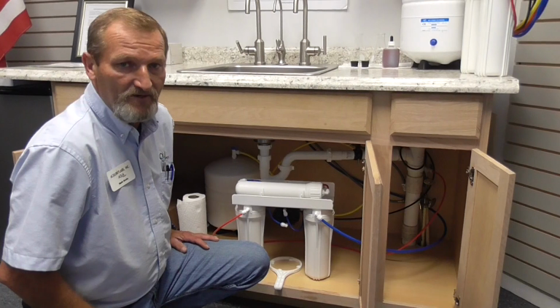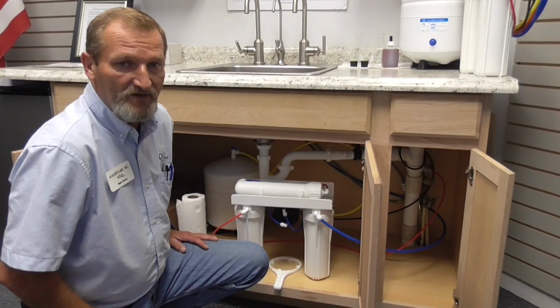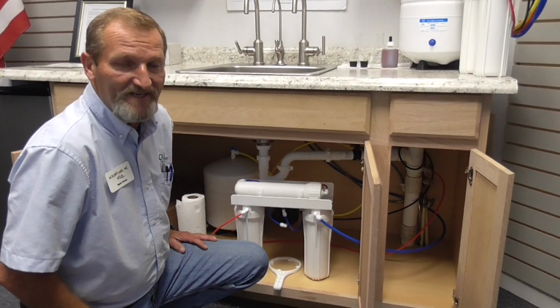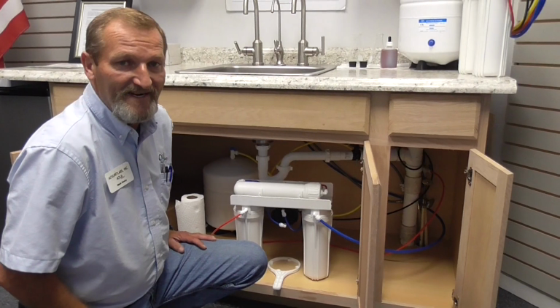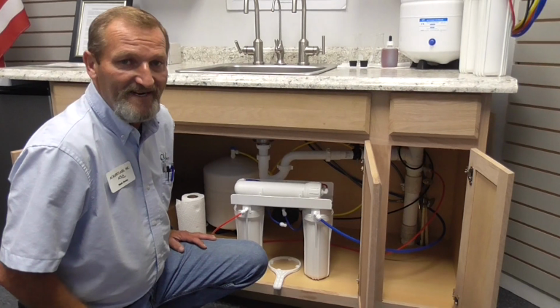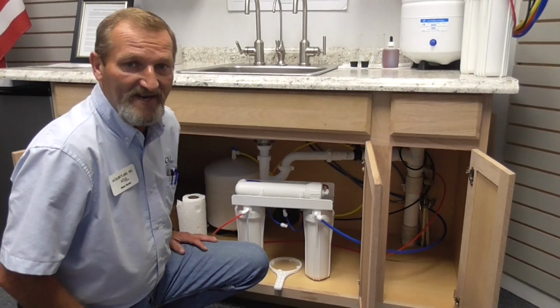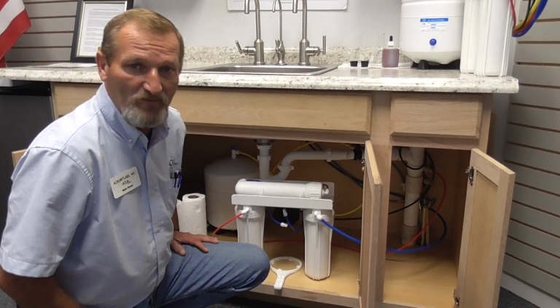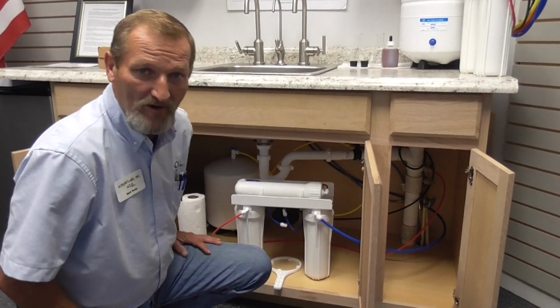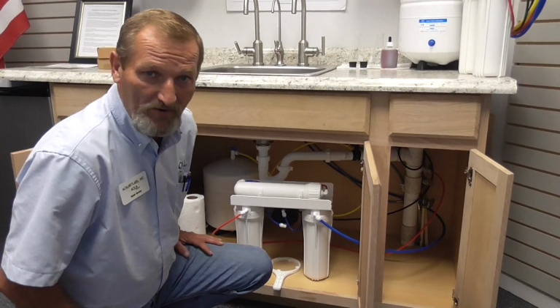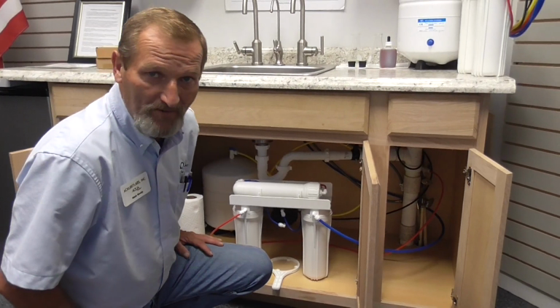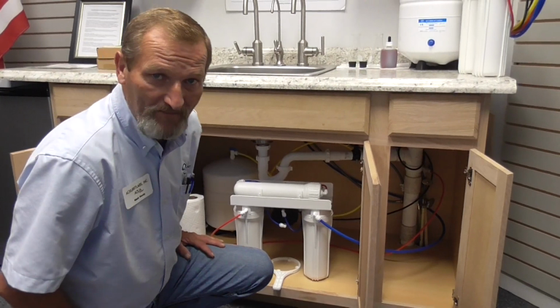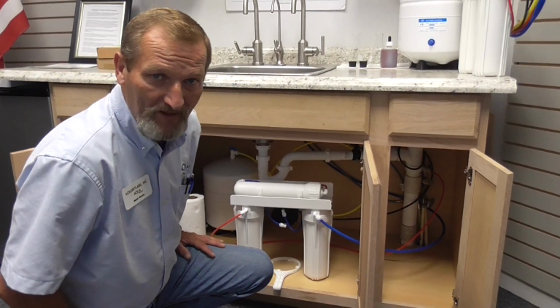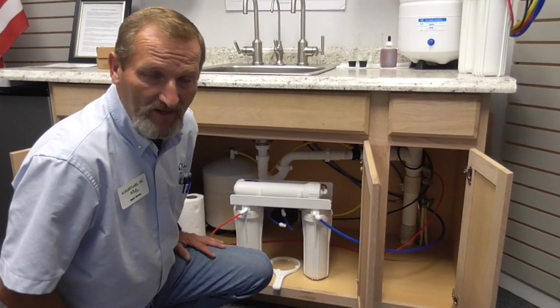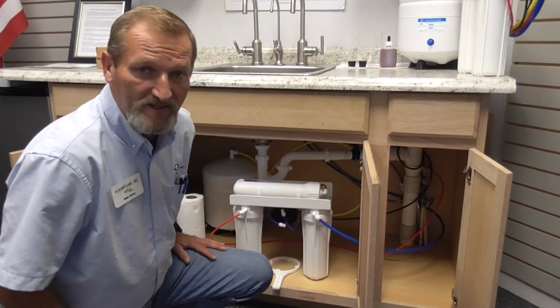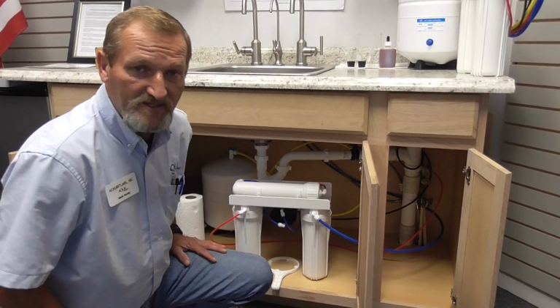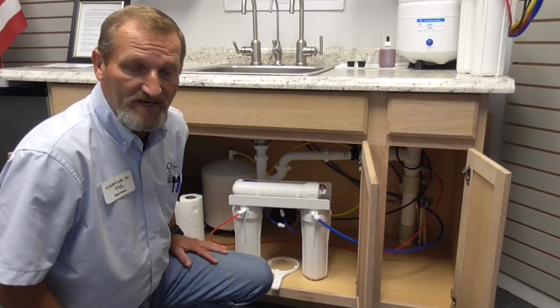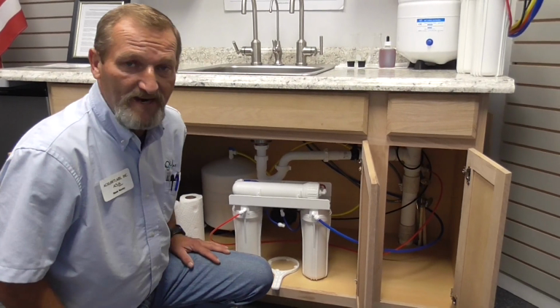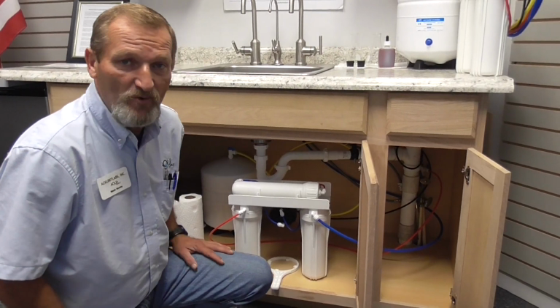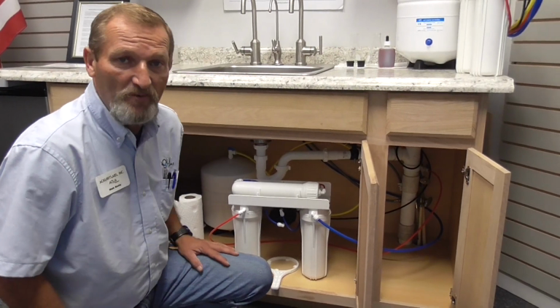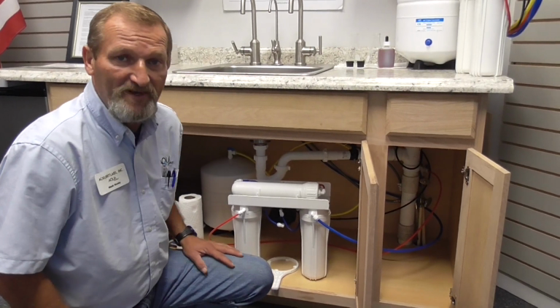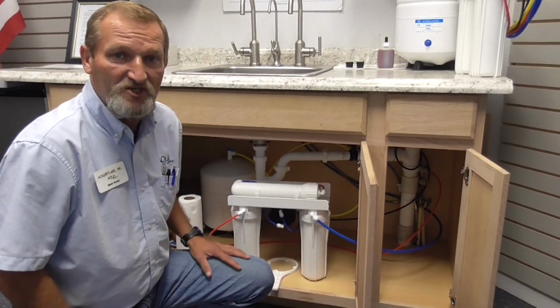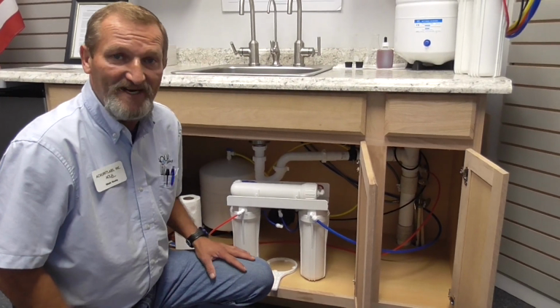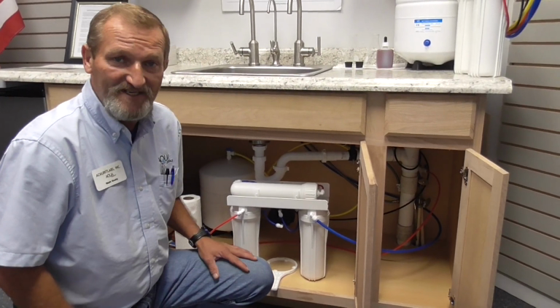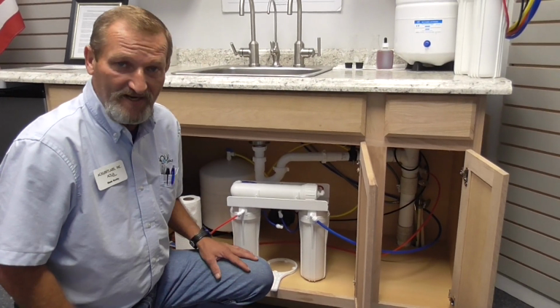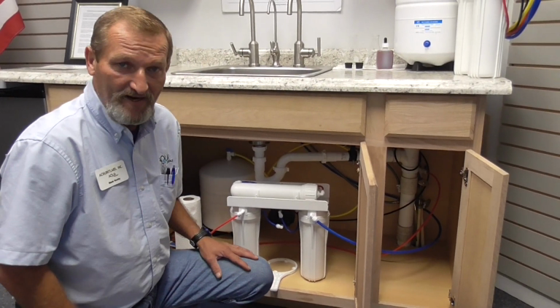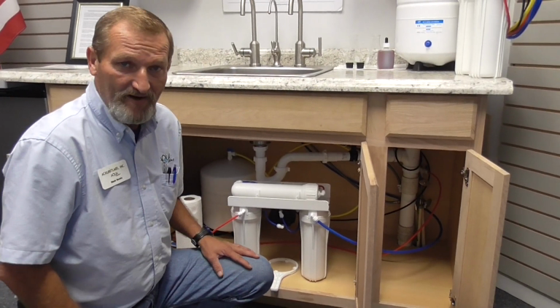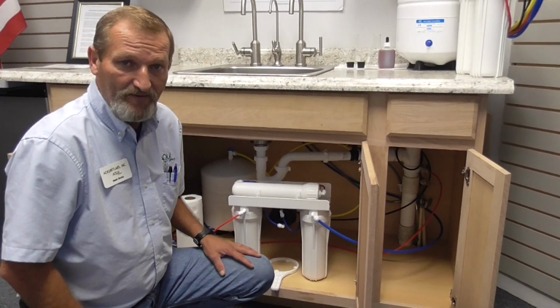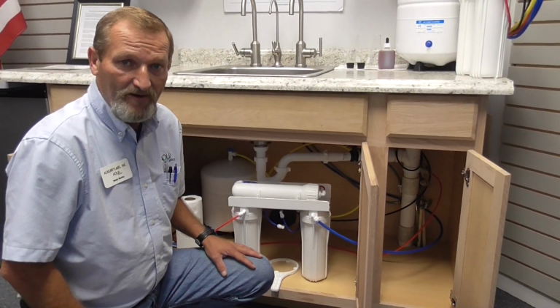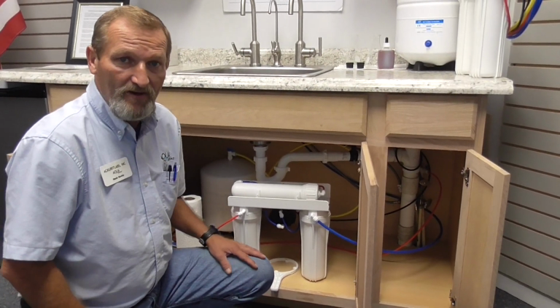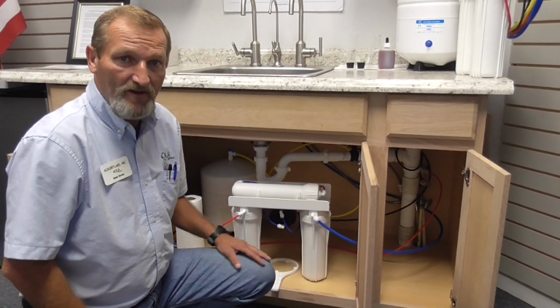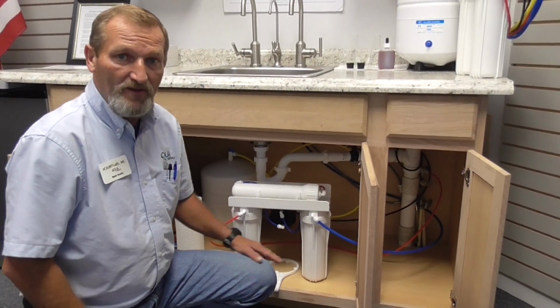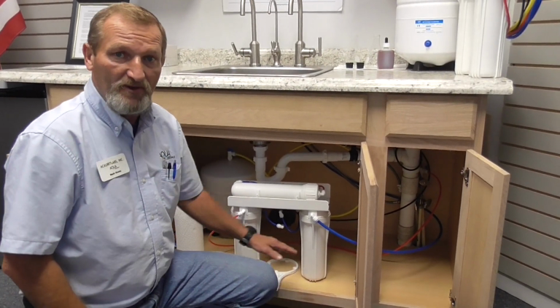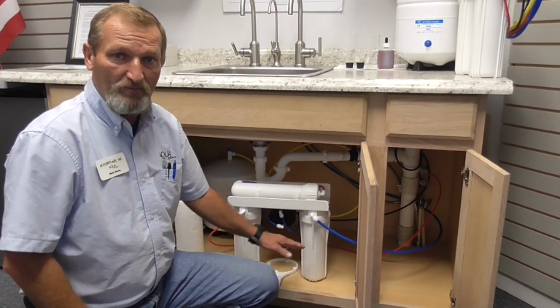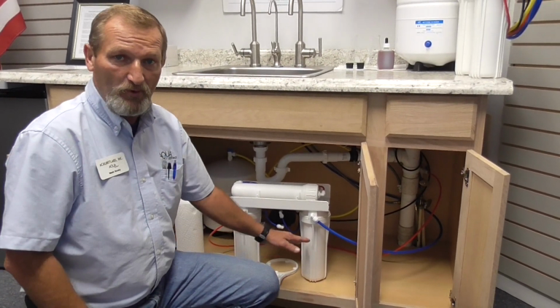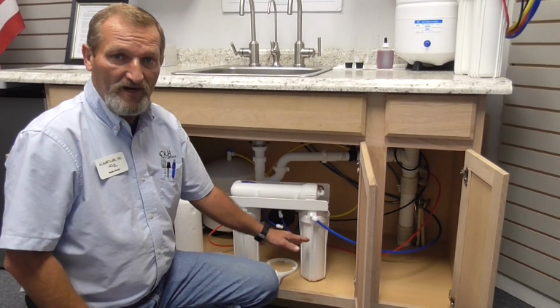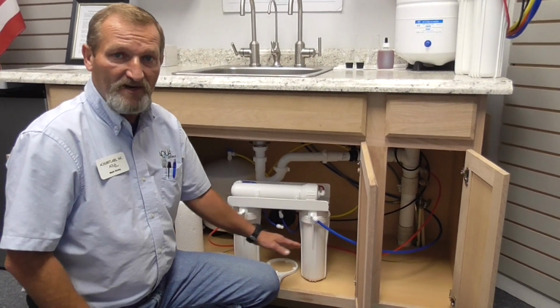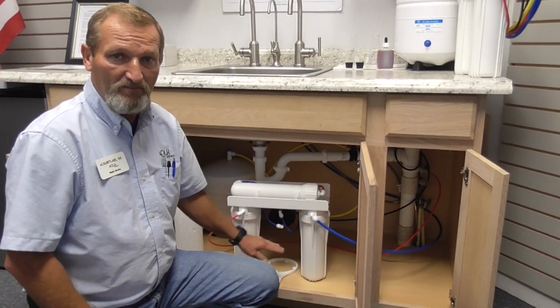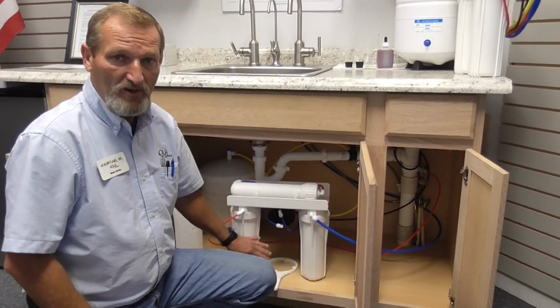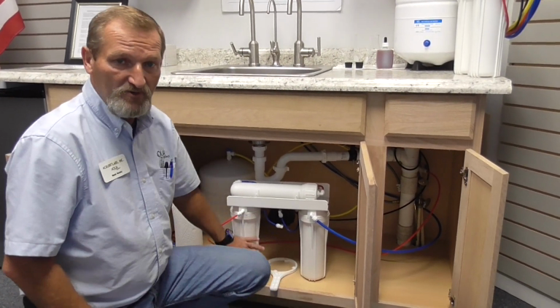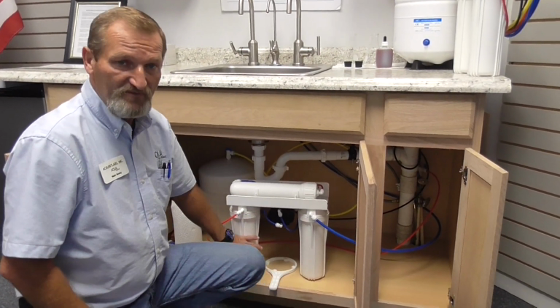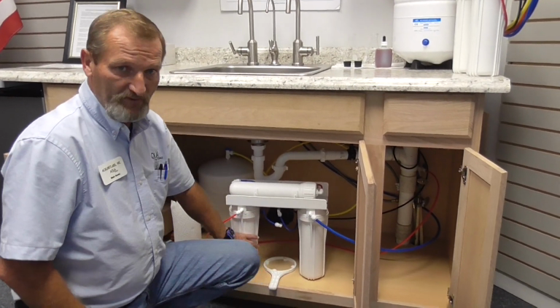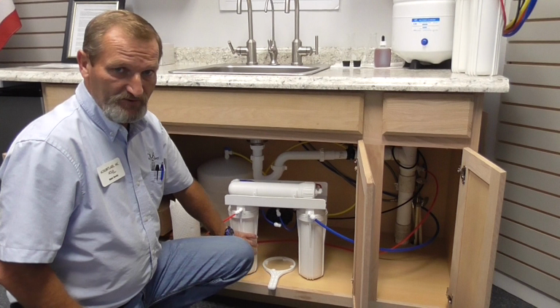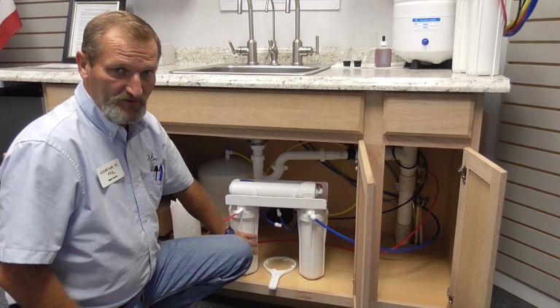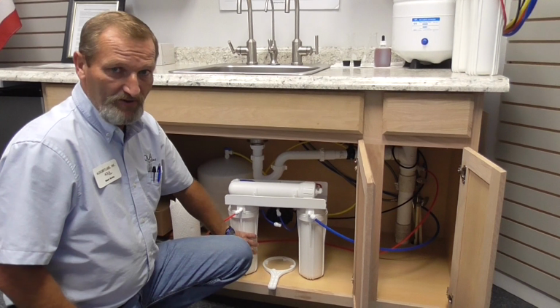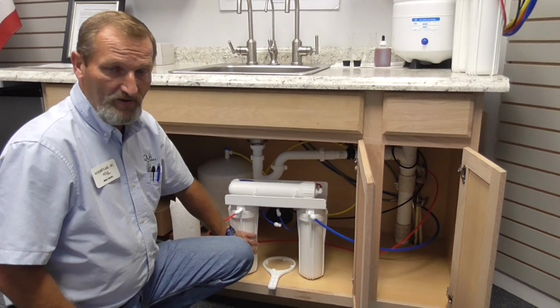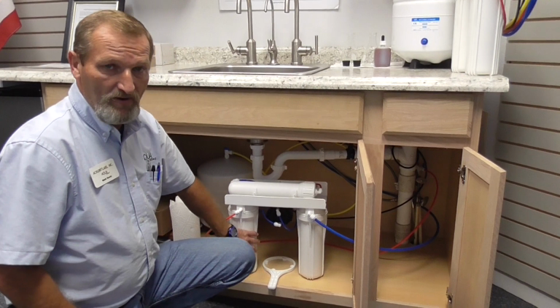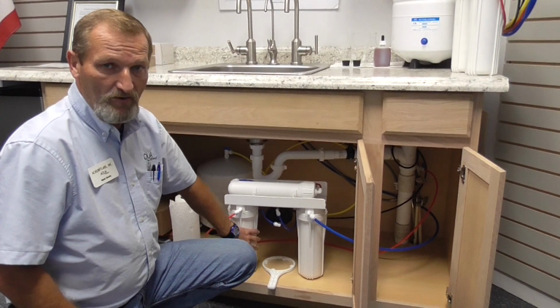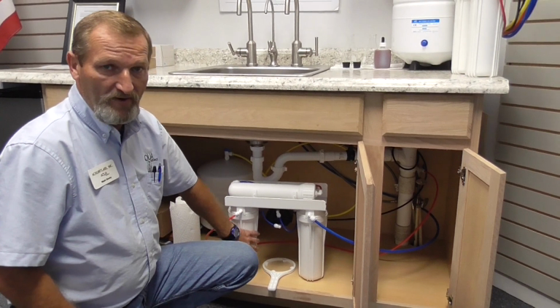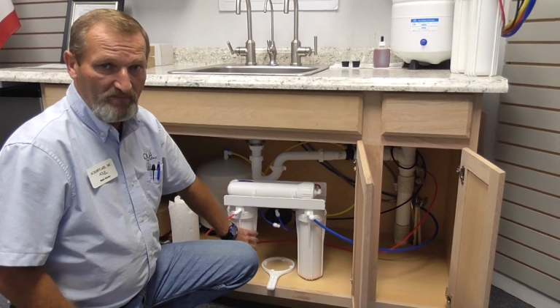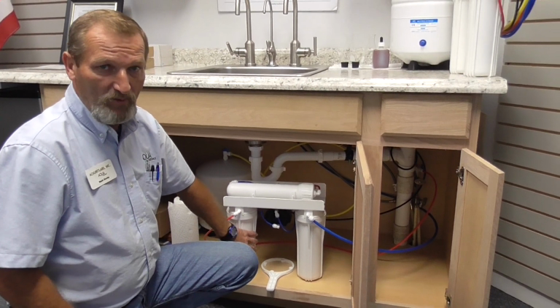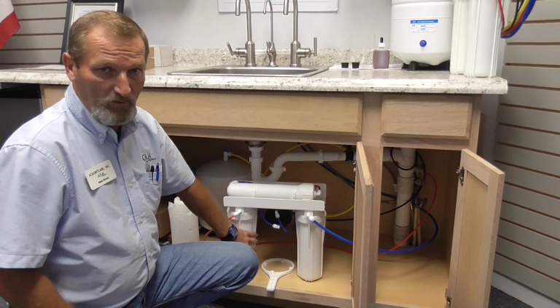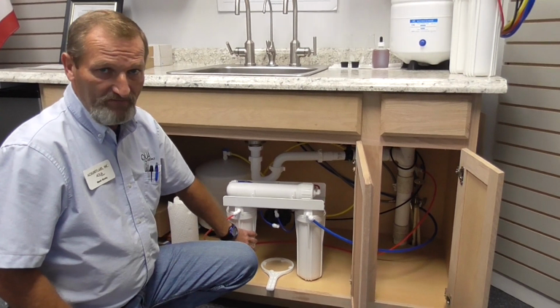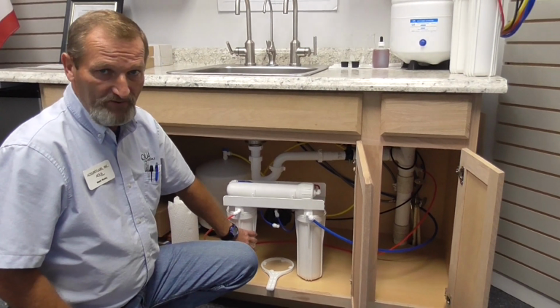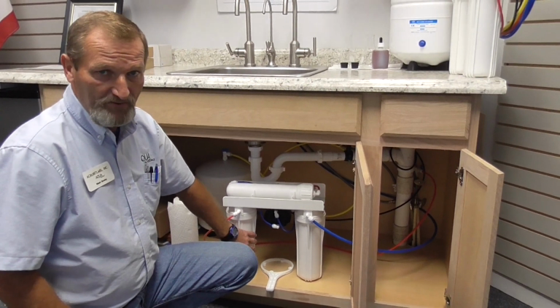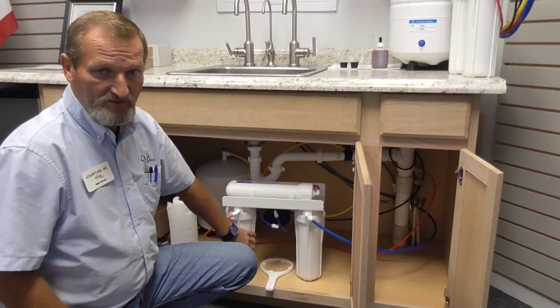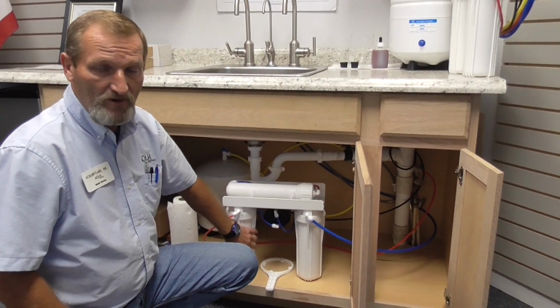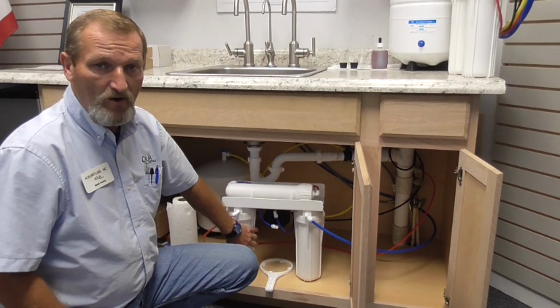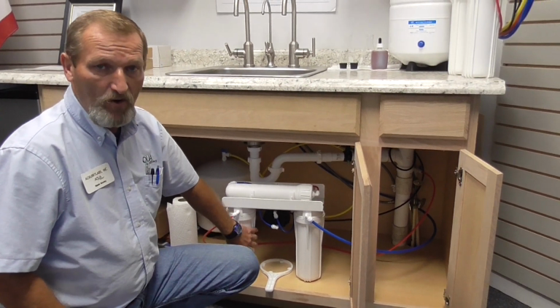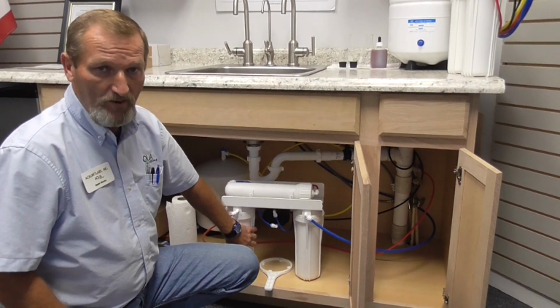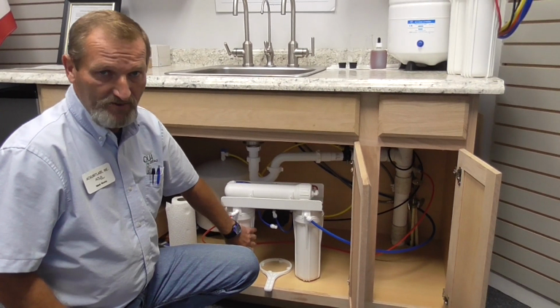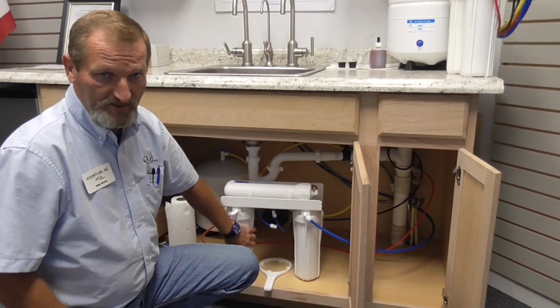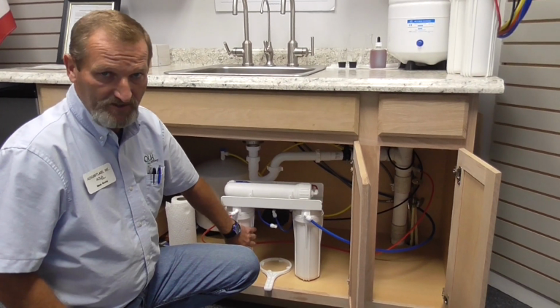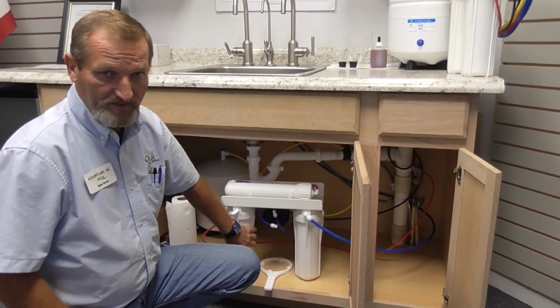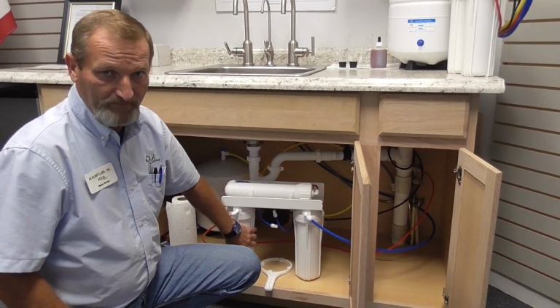Good day and welcome. Today we will be changing out the pre and post filter on a point of use RO system.